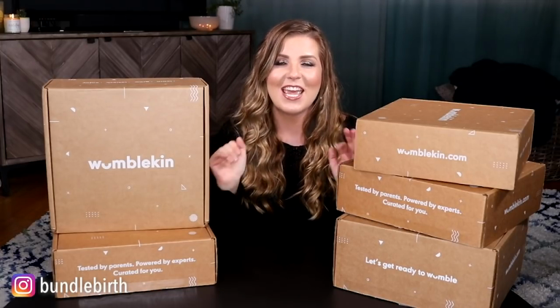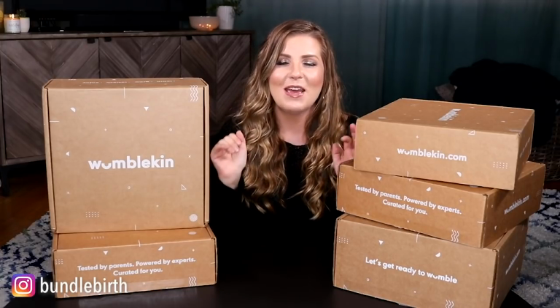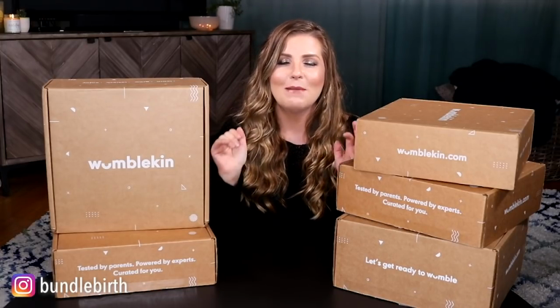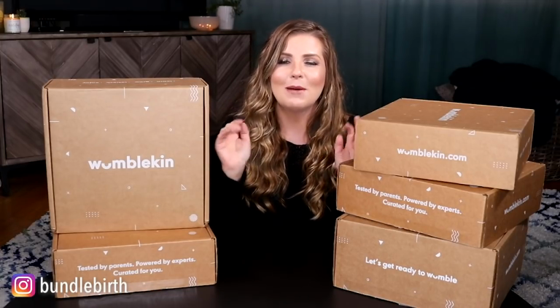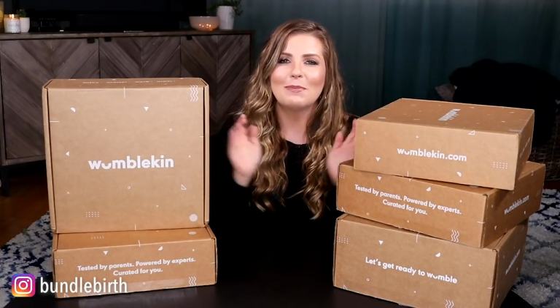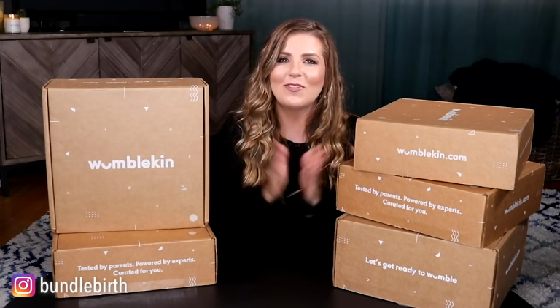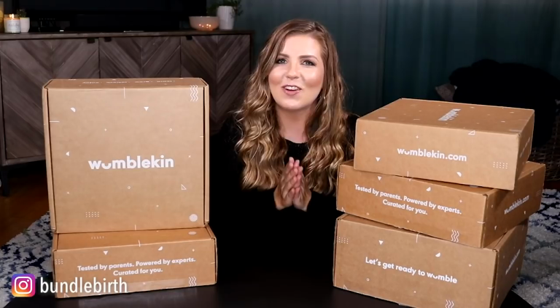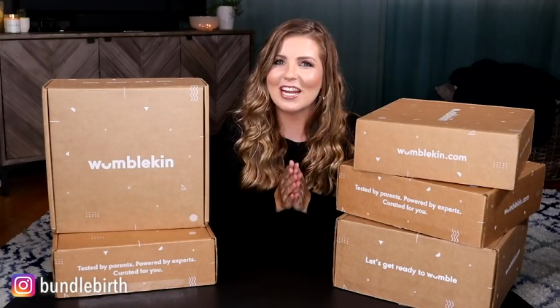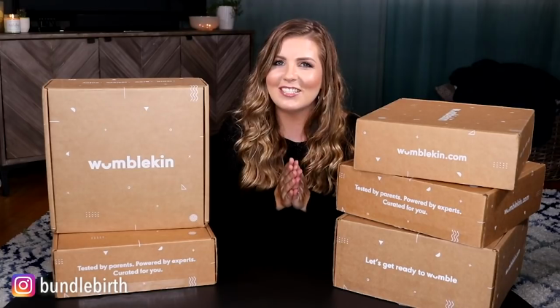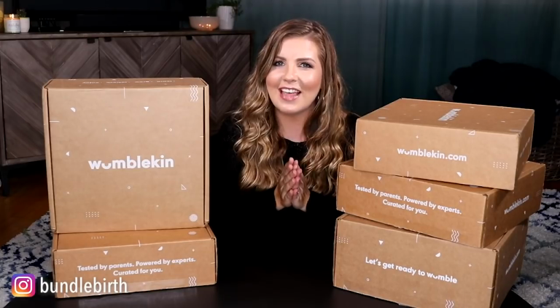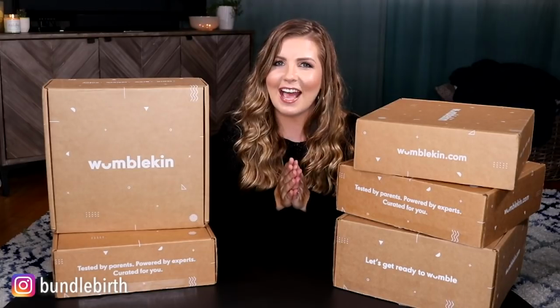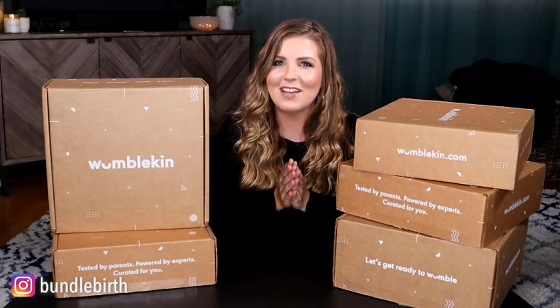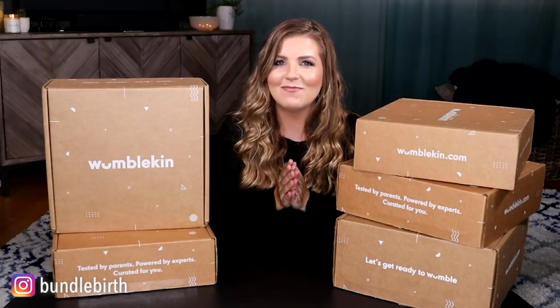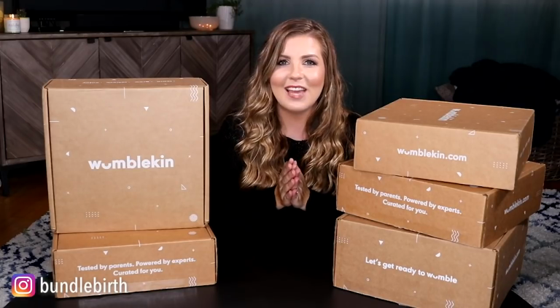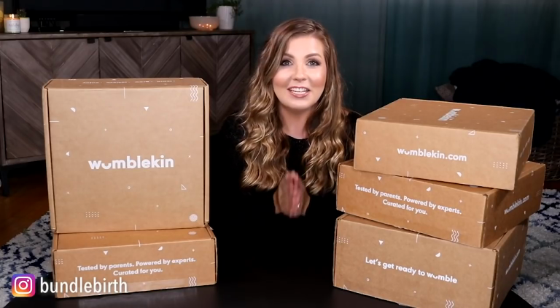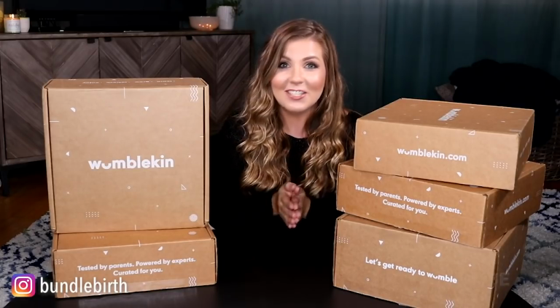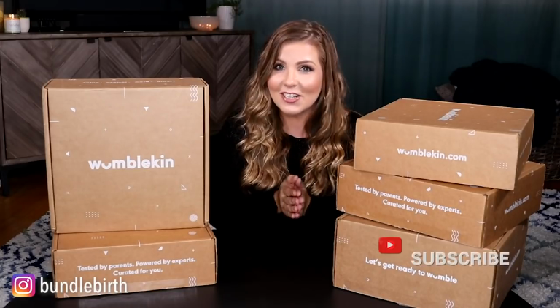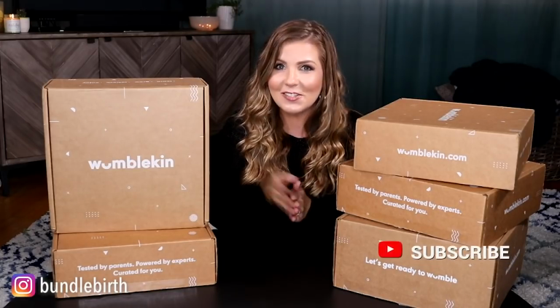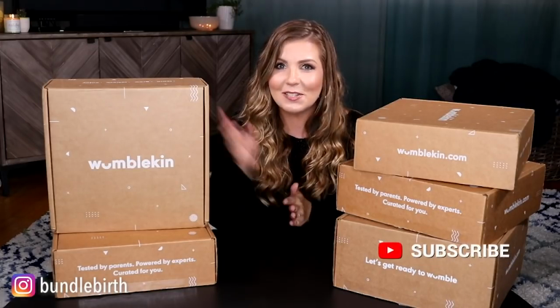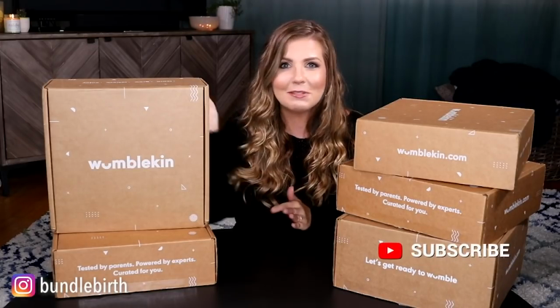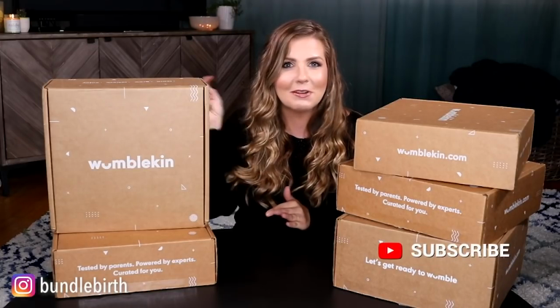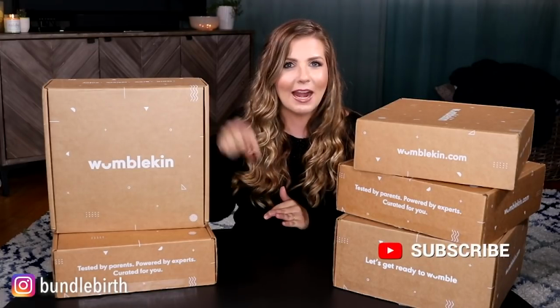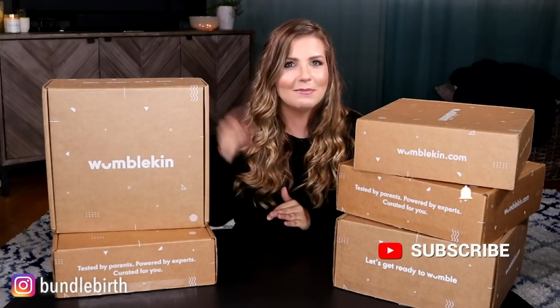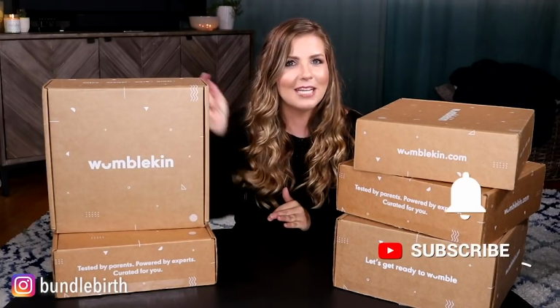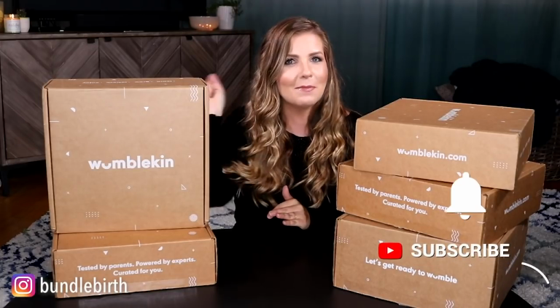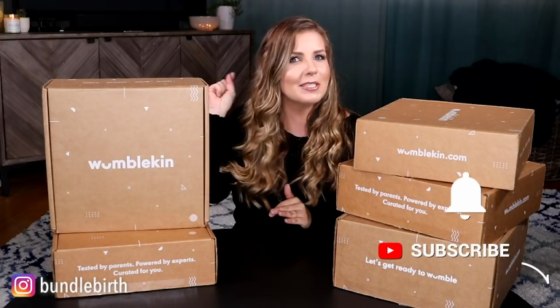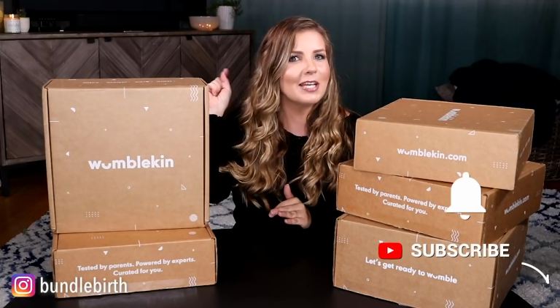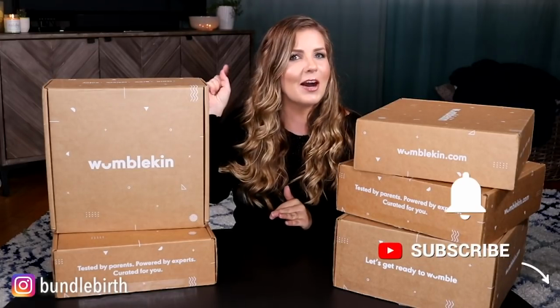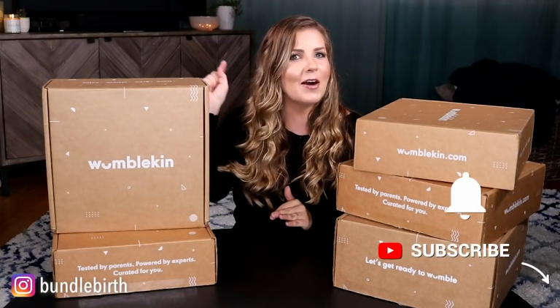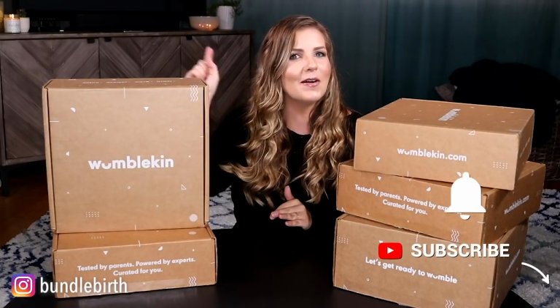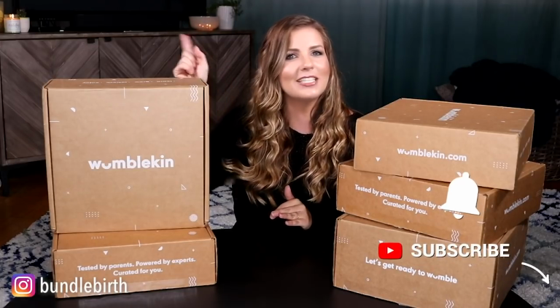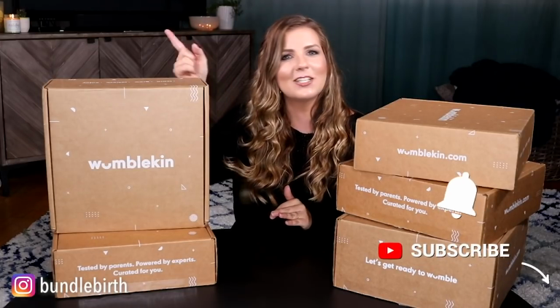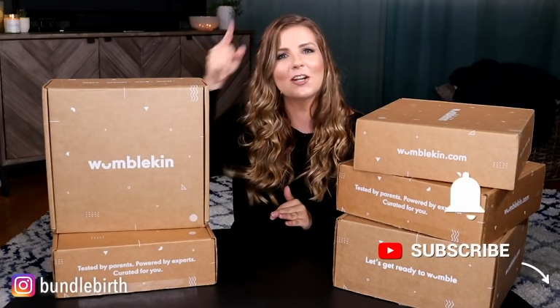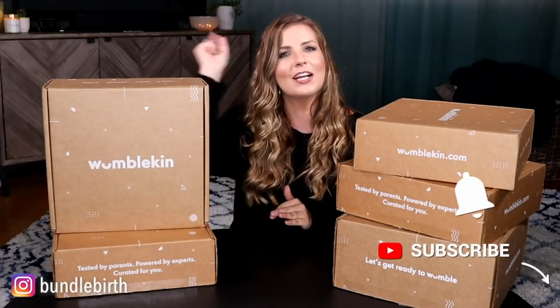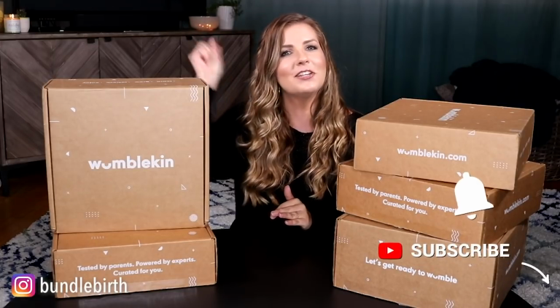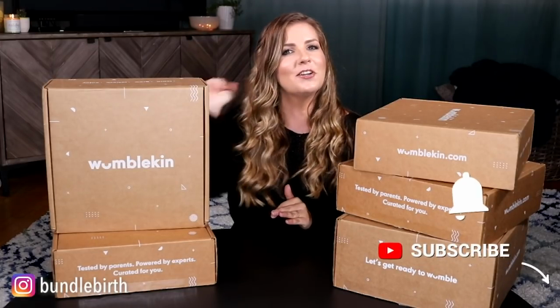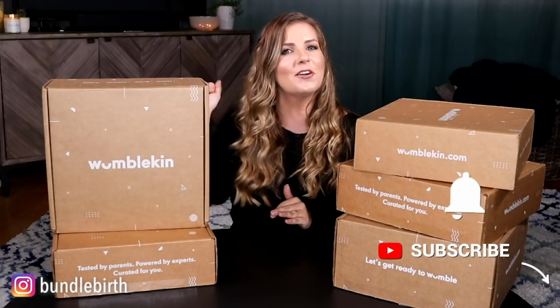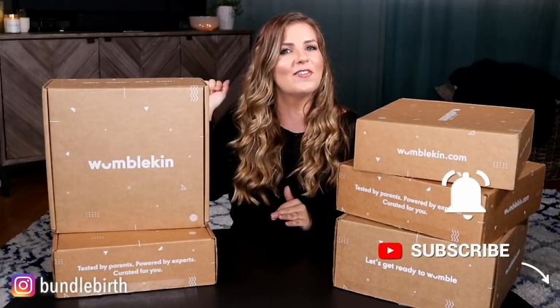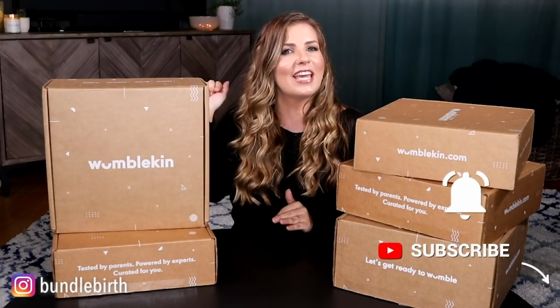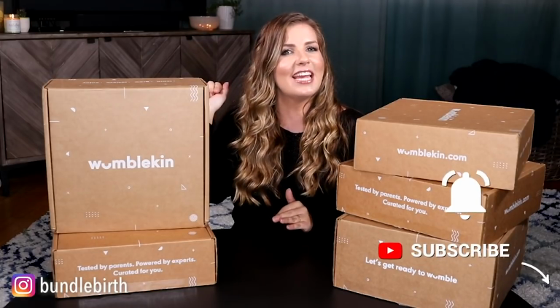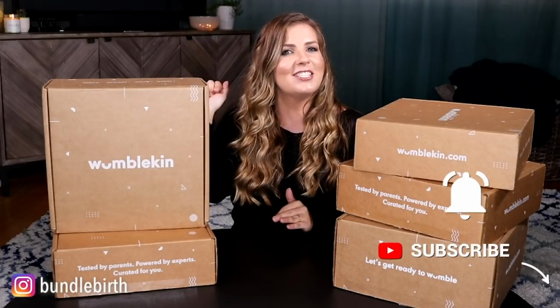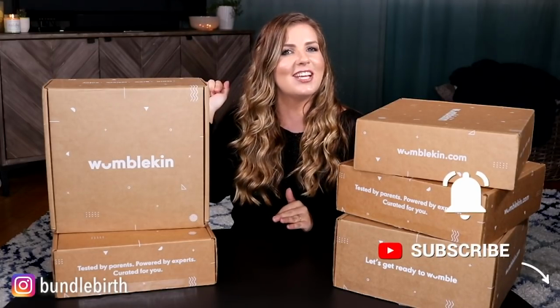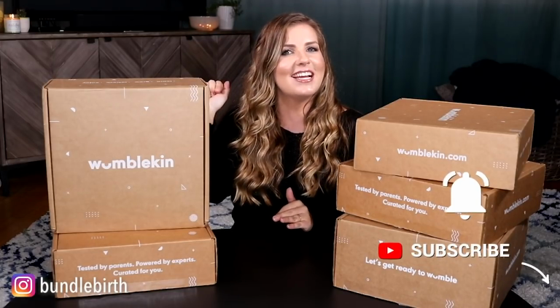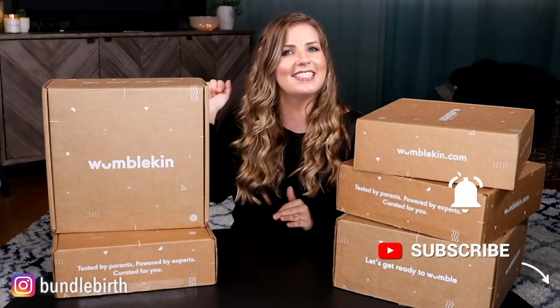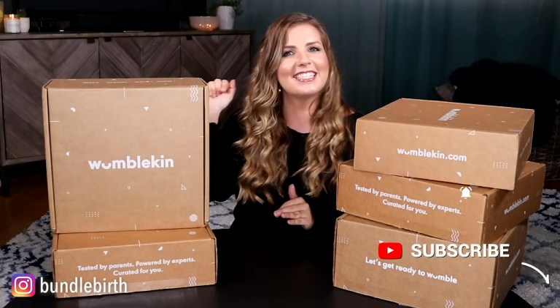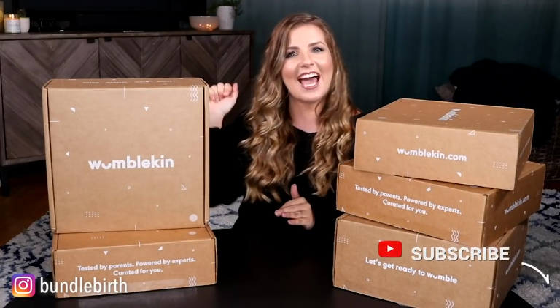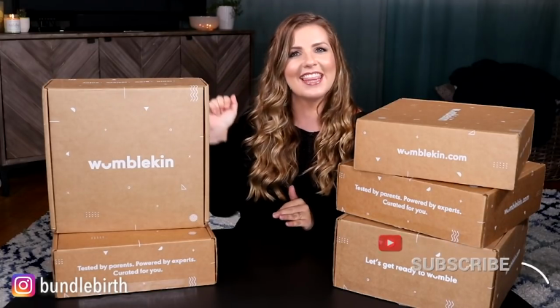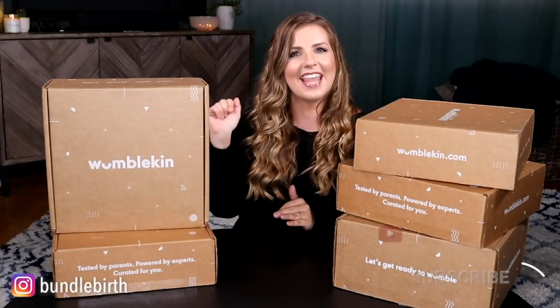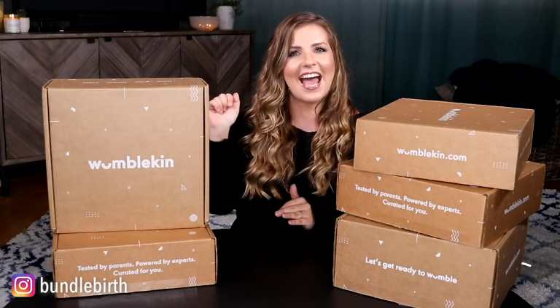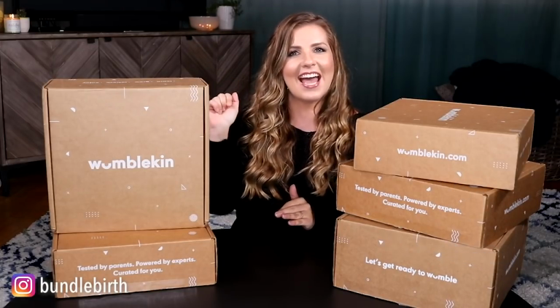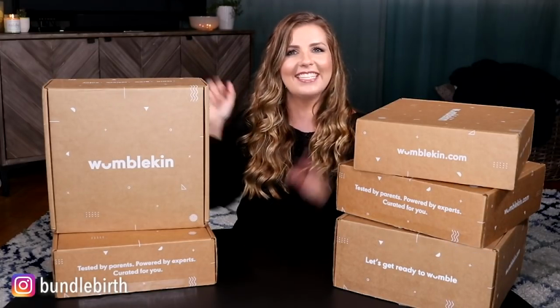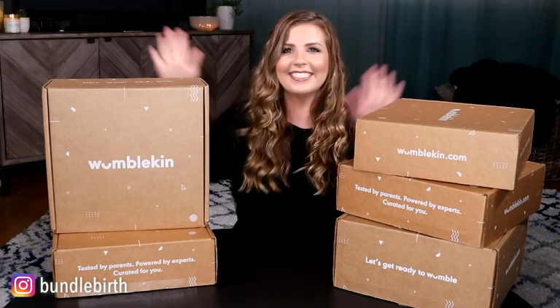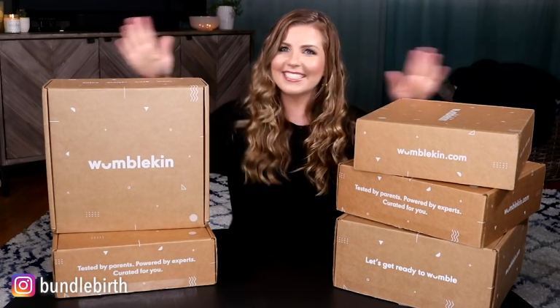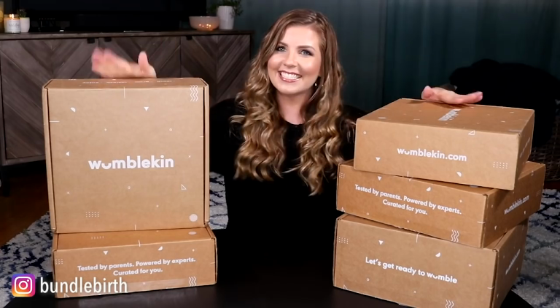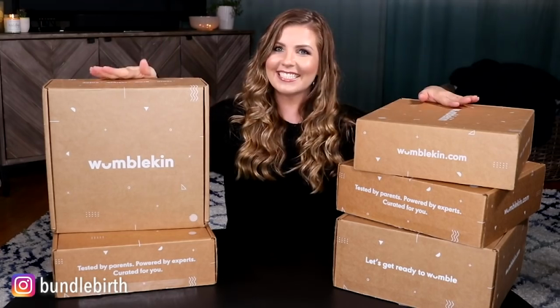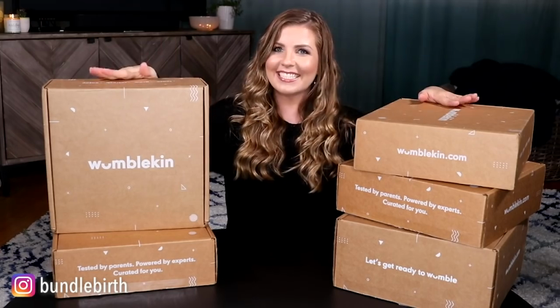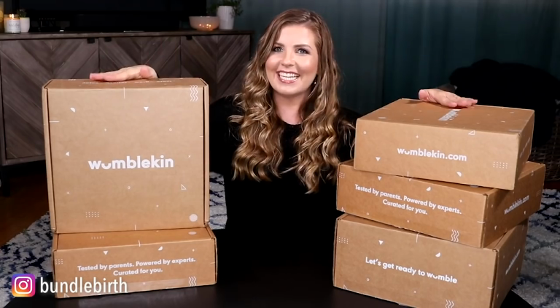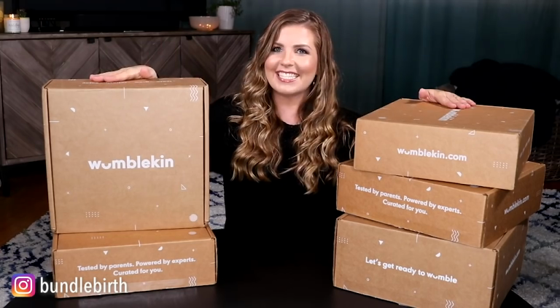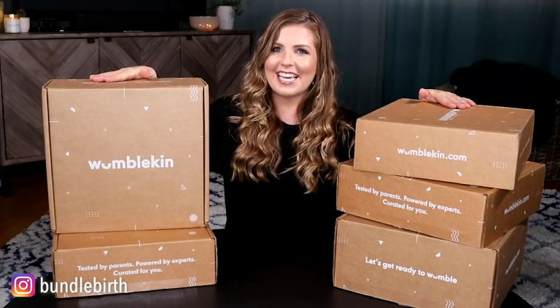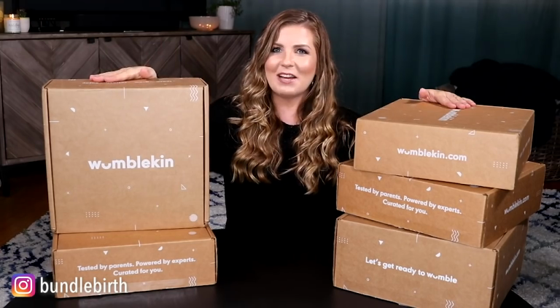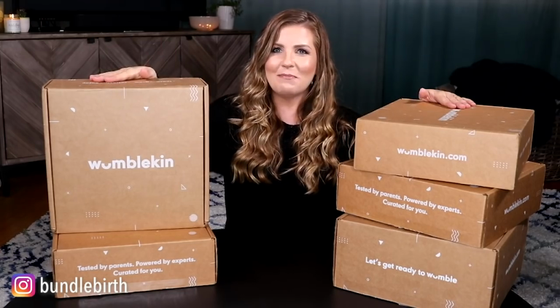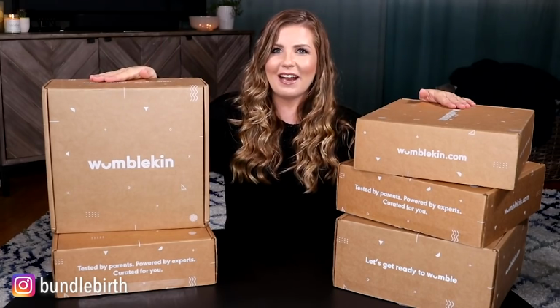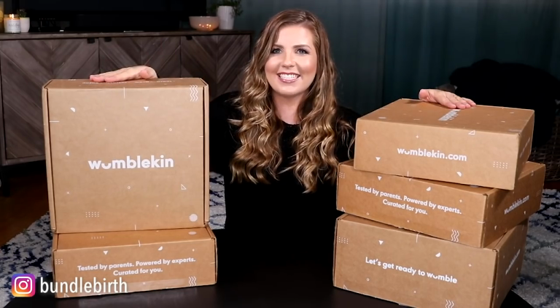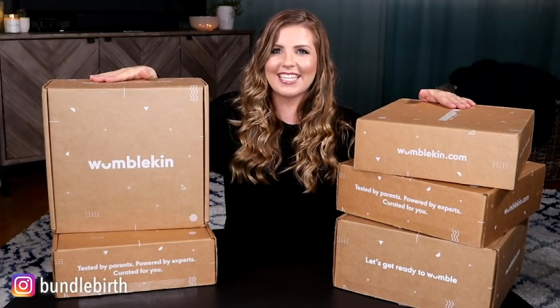But before I do that, make sure you subscribe down below, turn on your notifications, and then let's get unboxing.